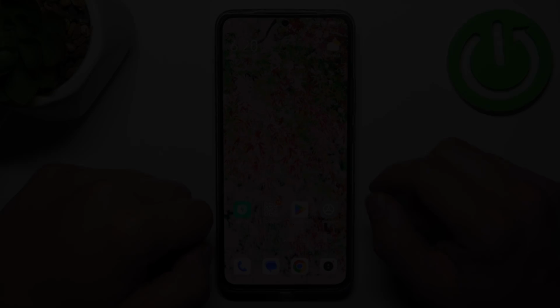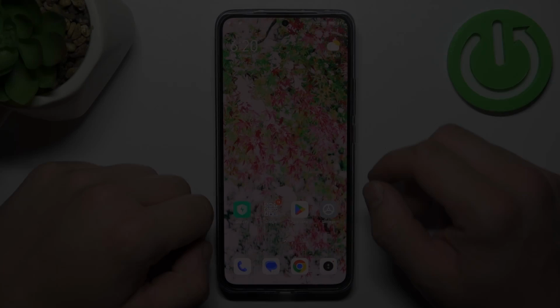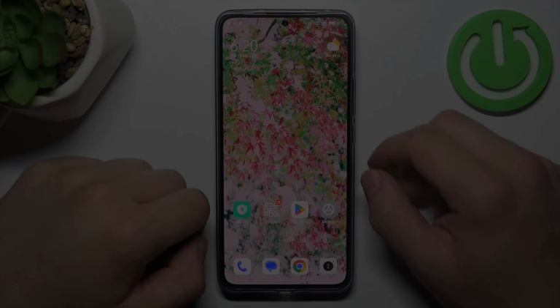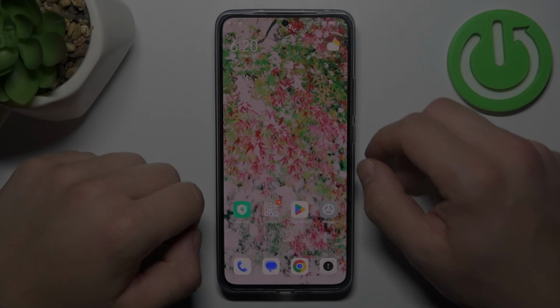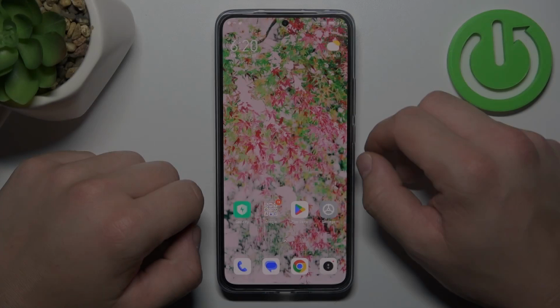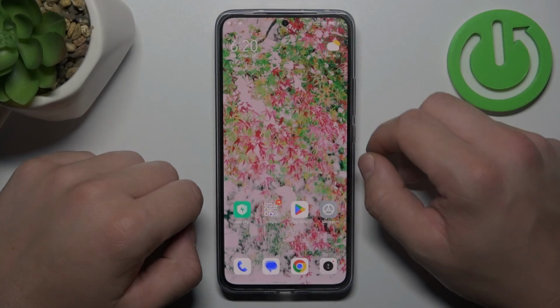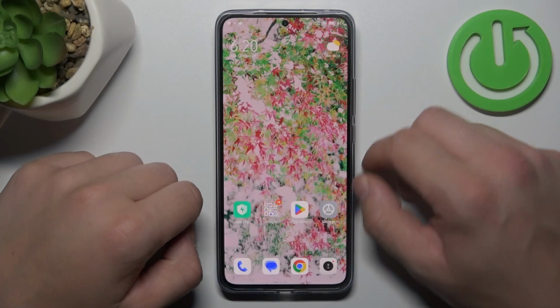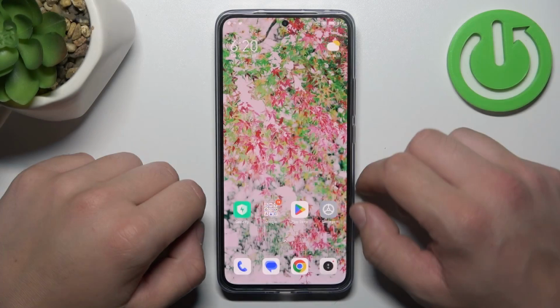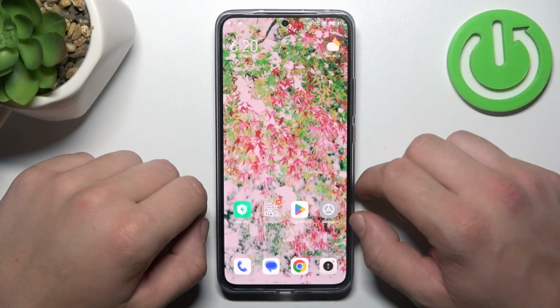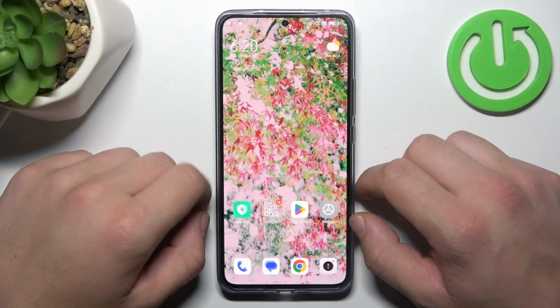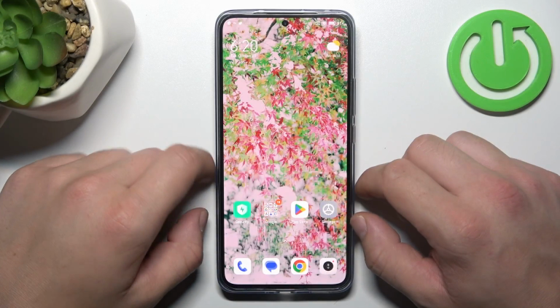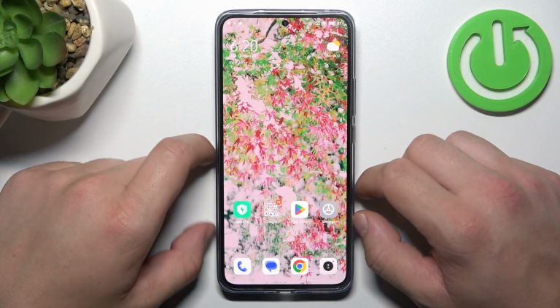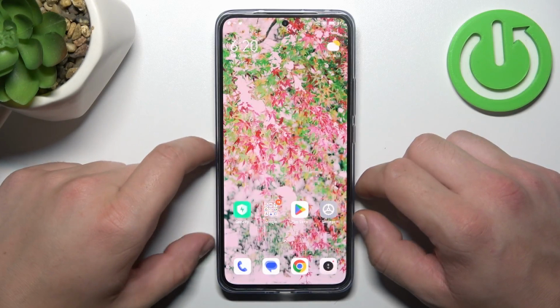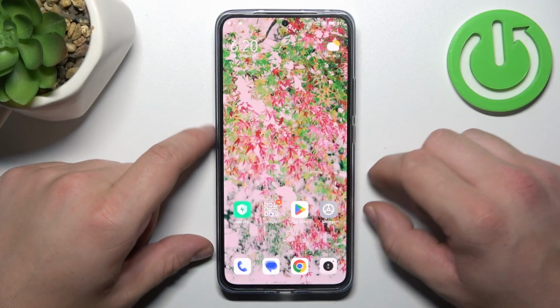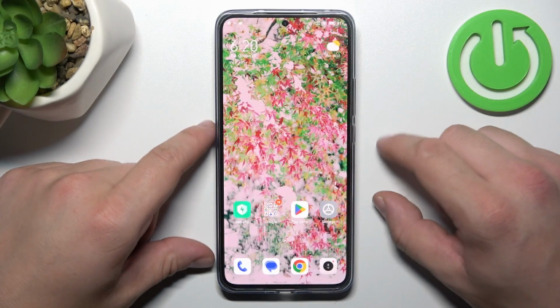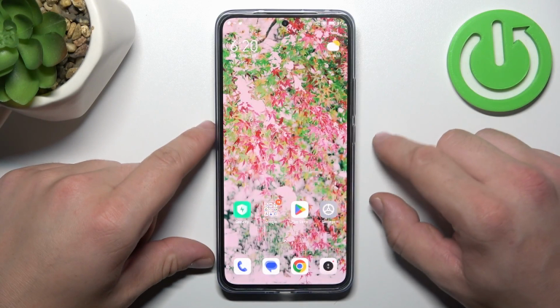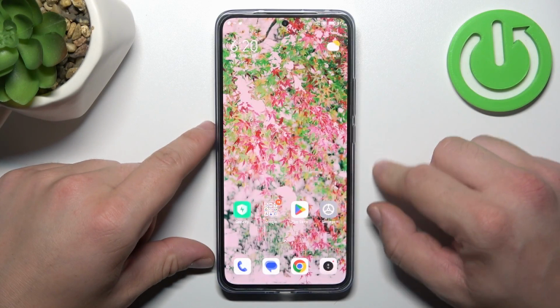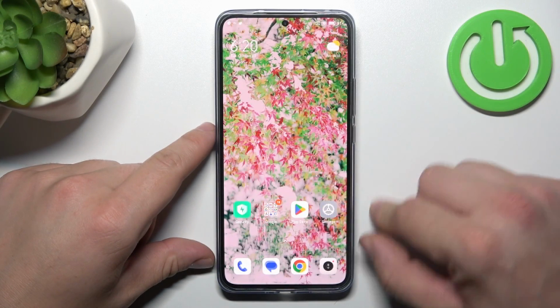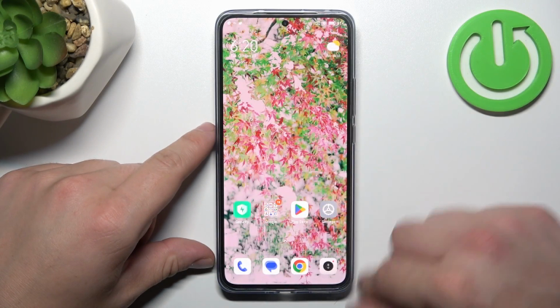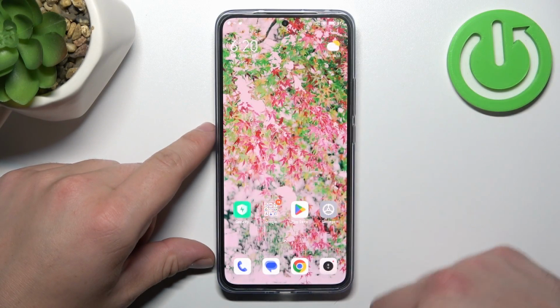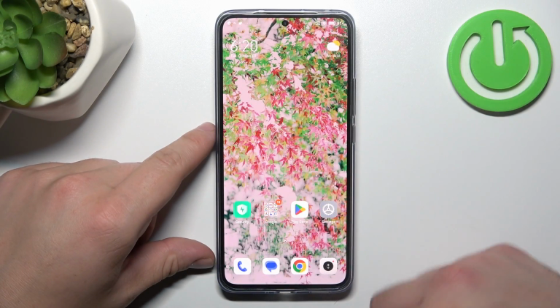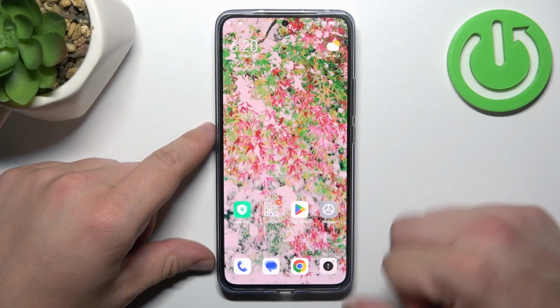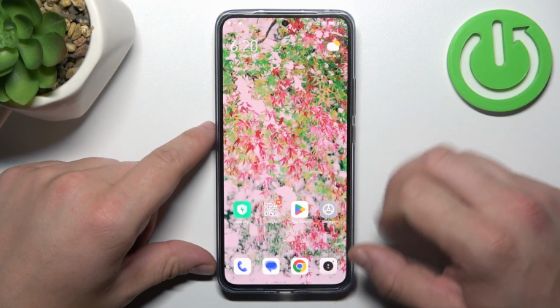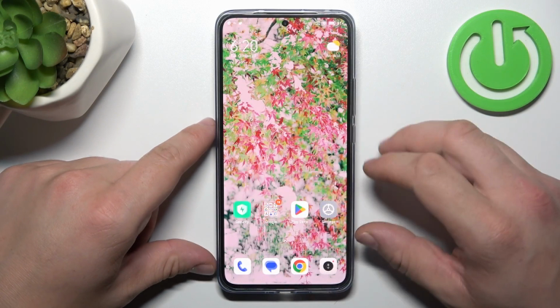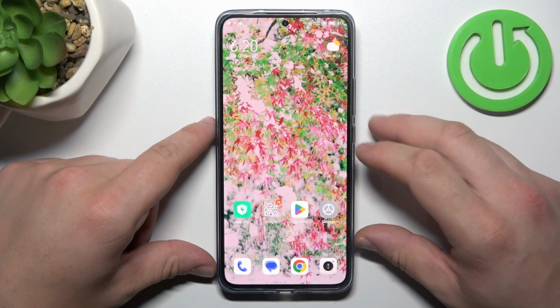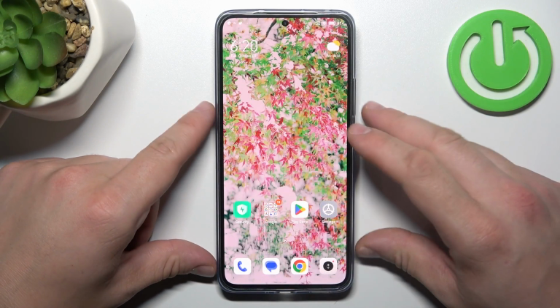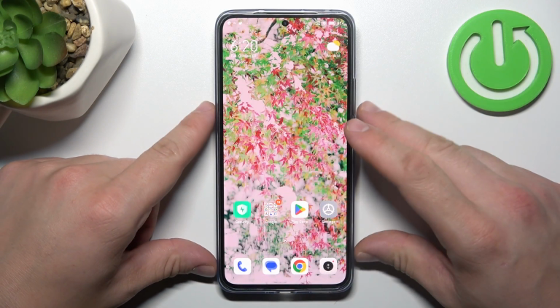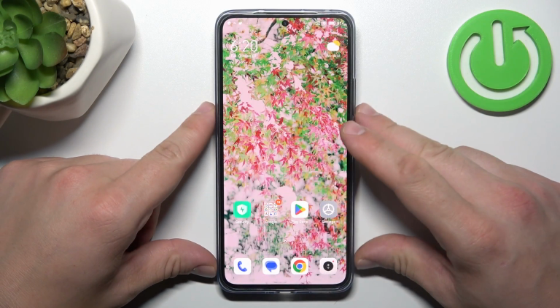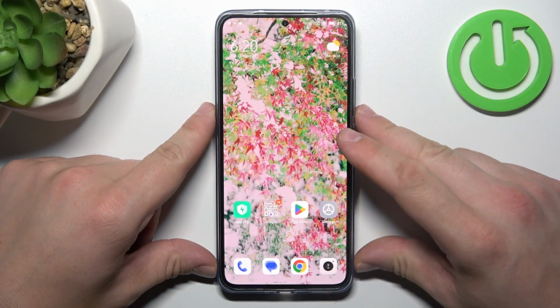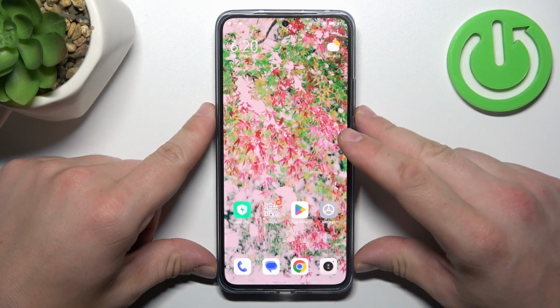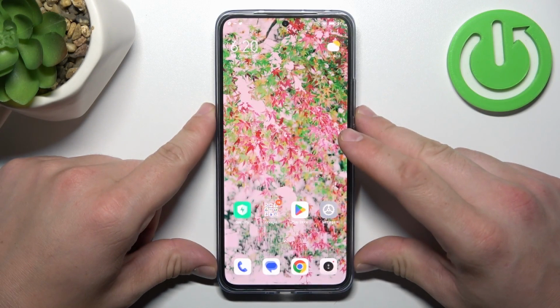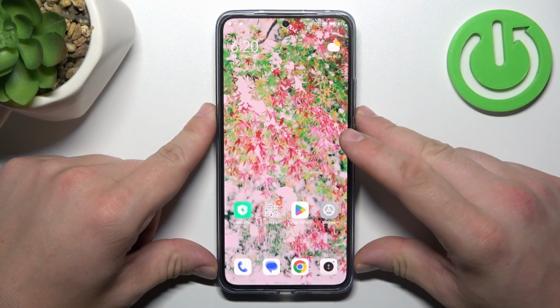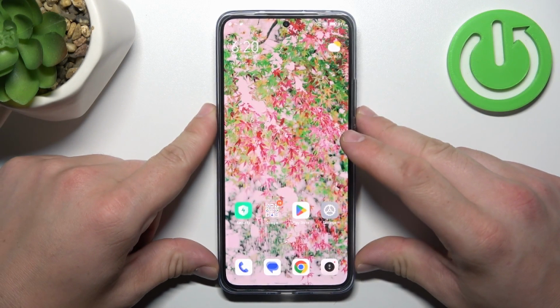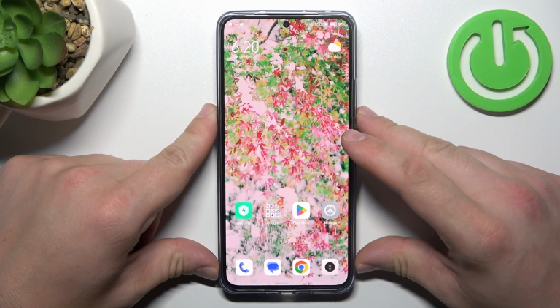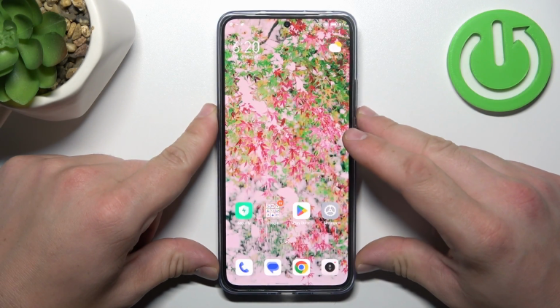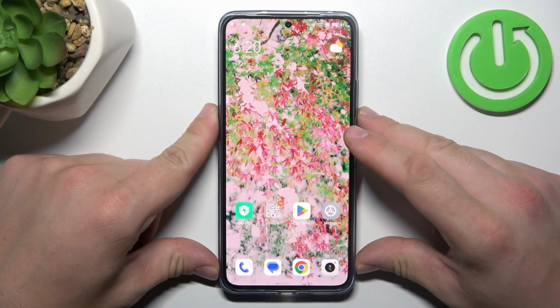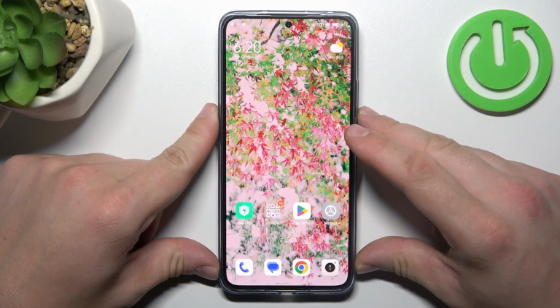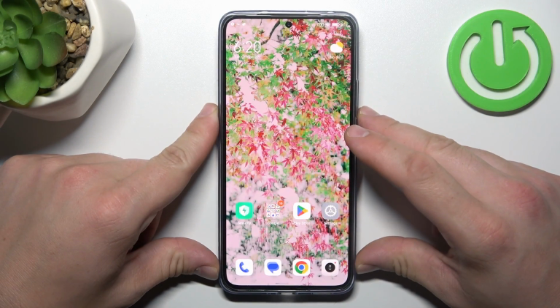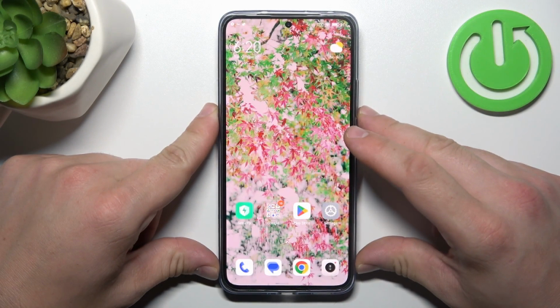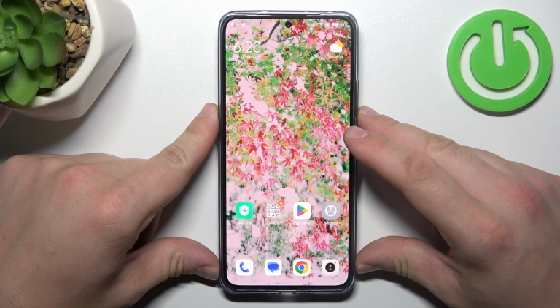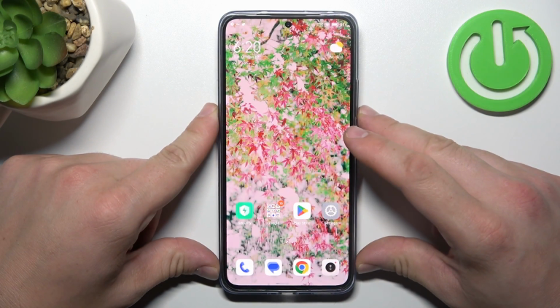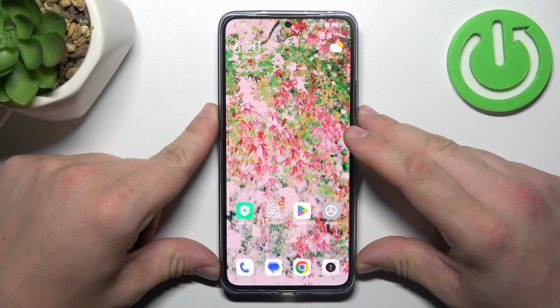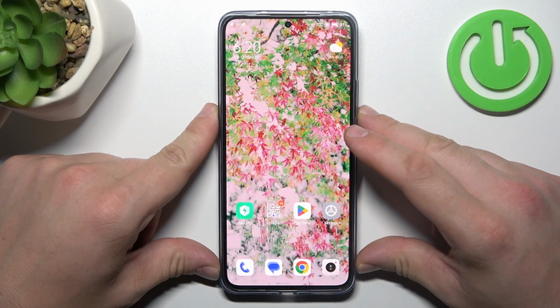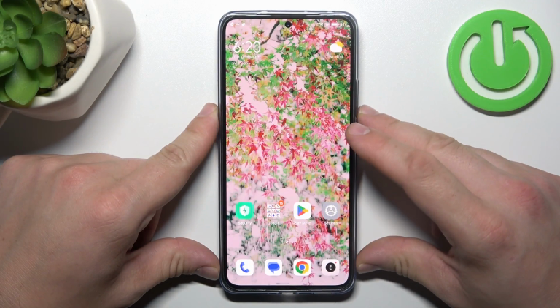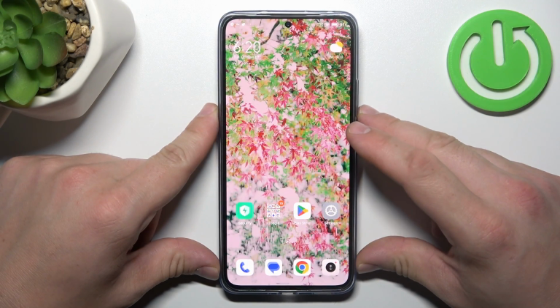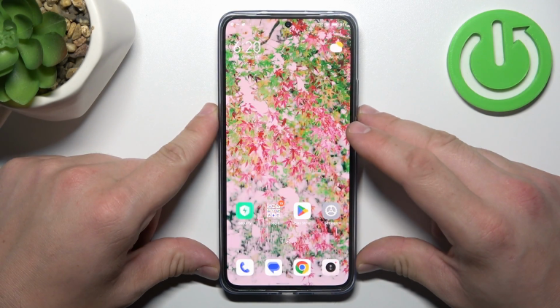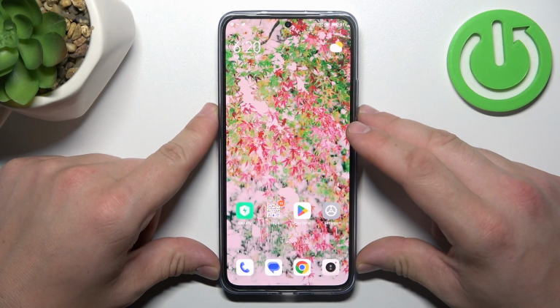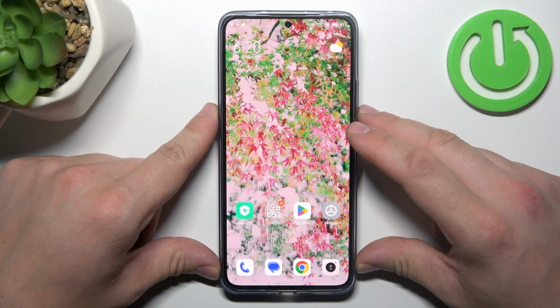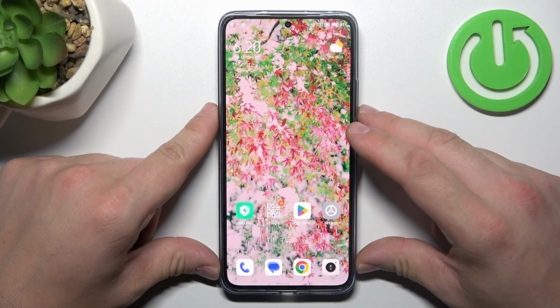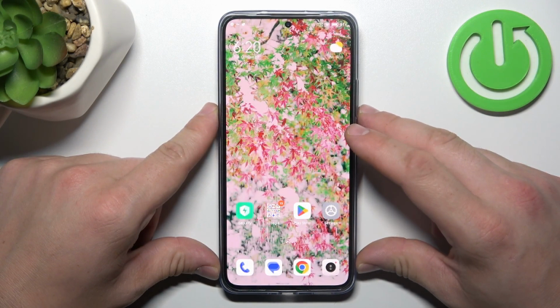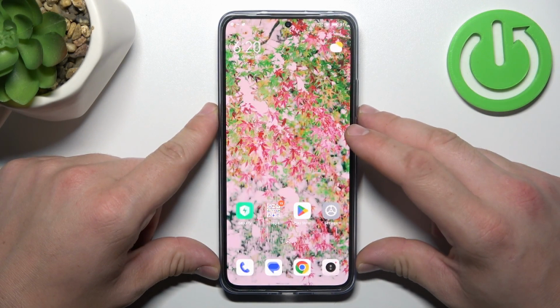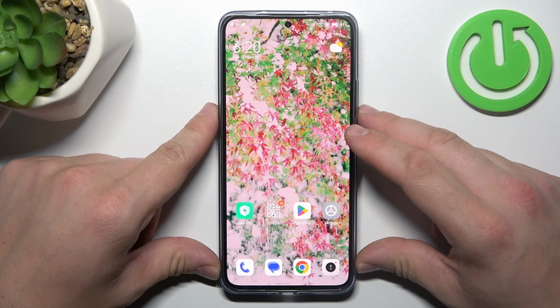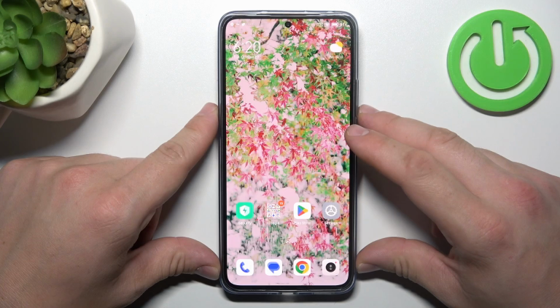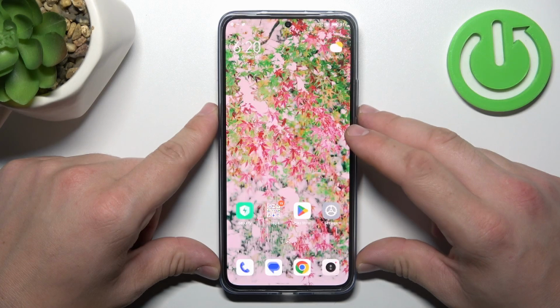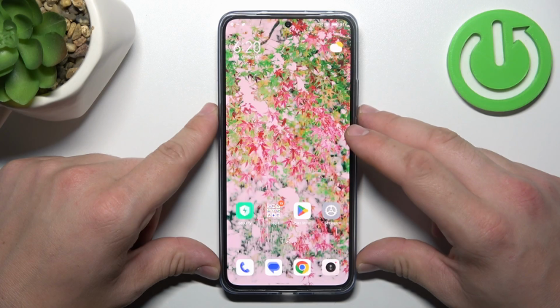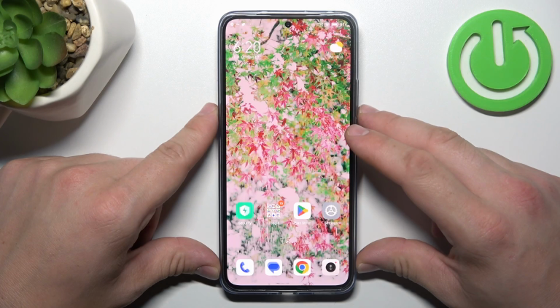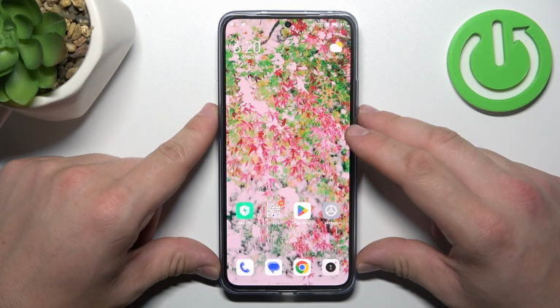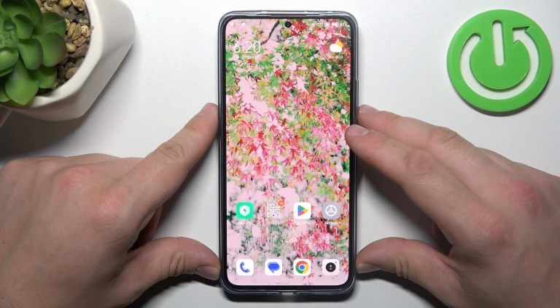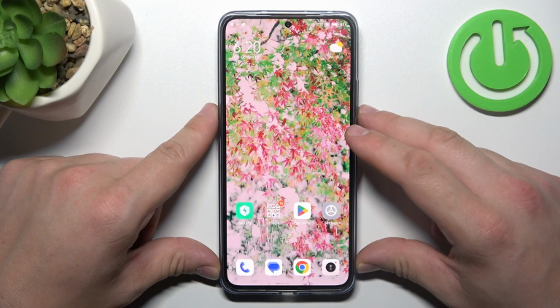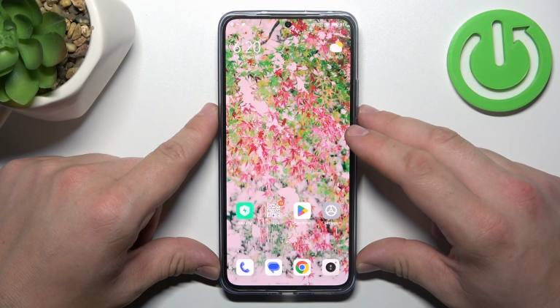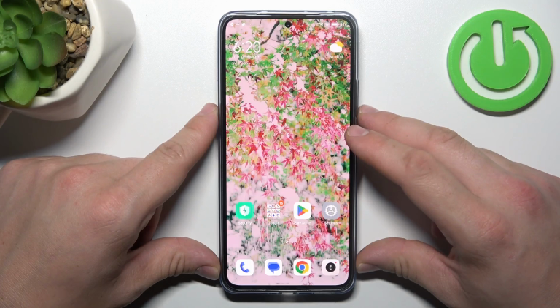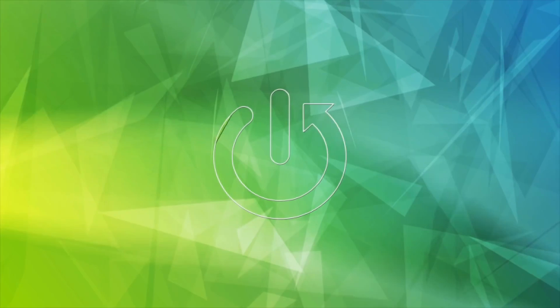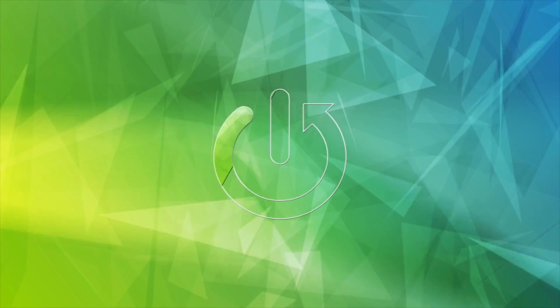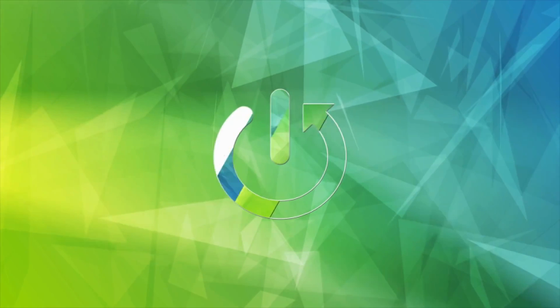Hello, in front of me I've got Xiaomi 13T Pro. In this video, we'll check if this phone has a headphones jack.